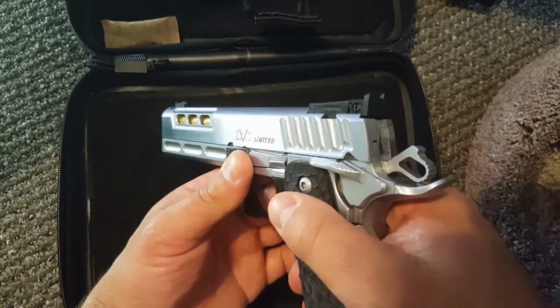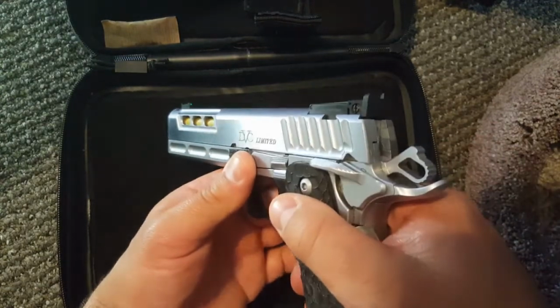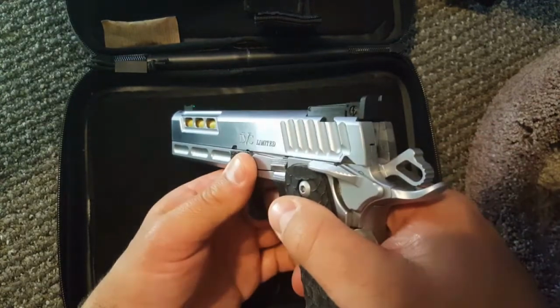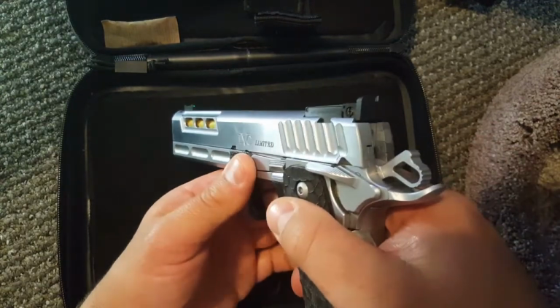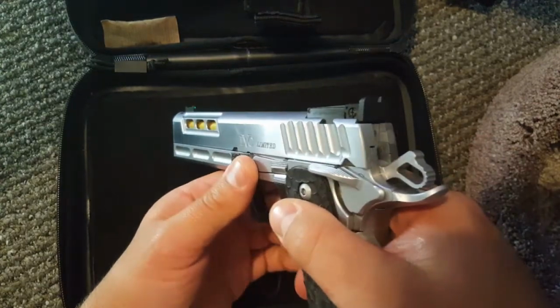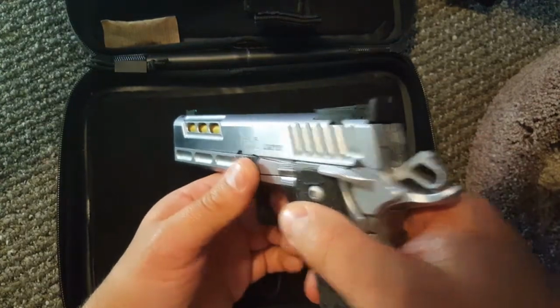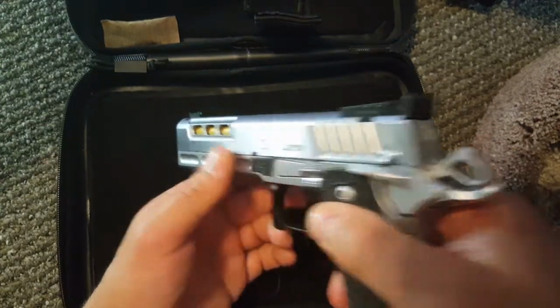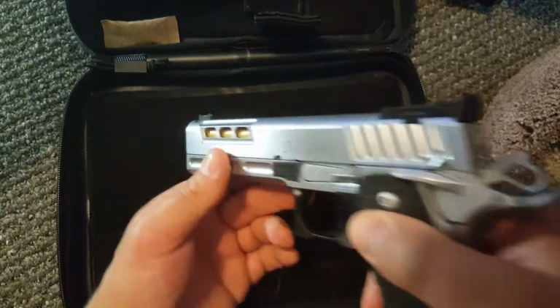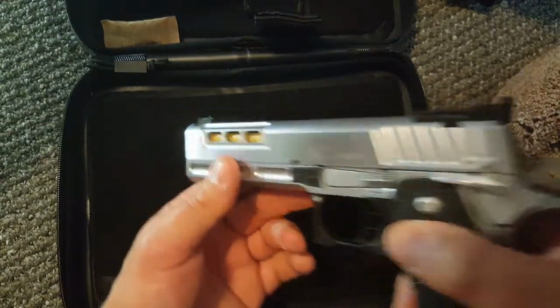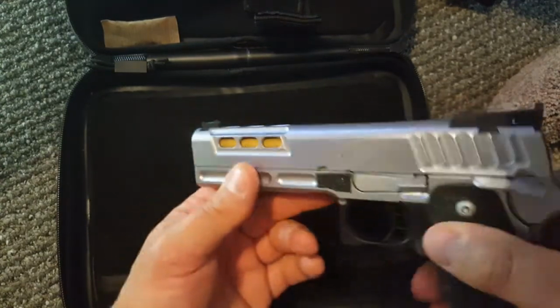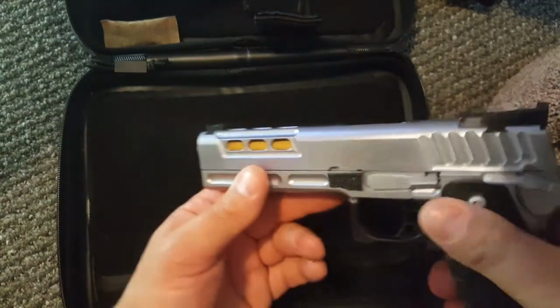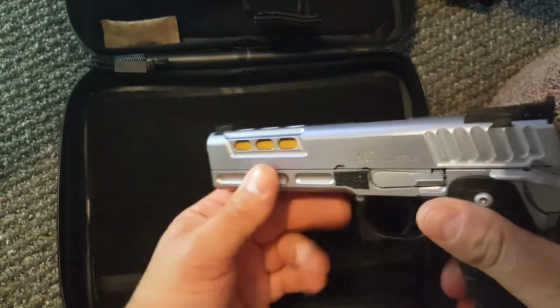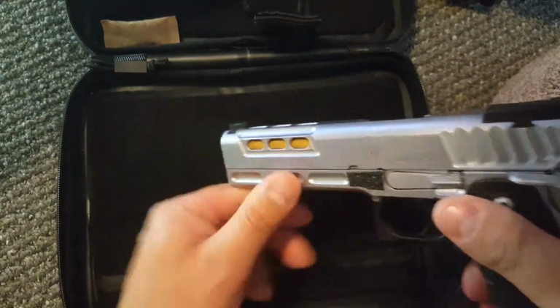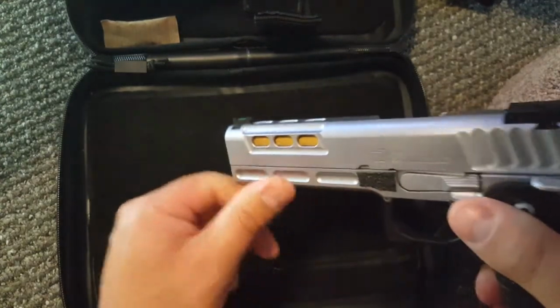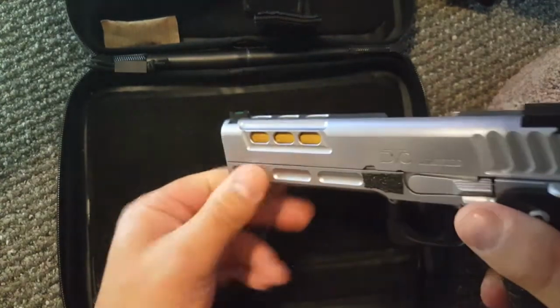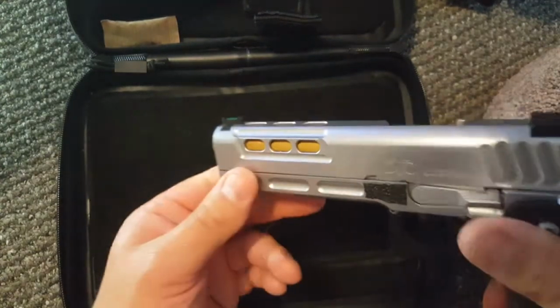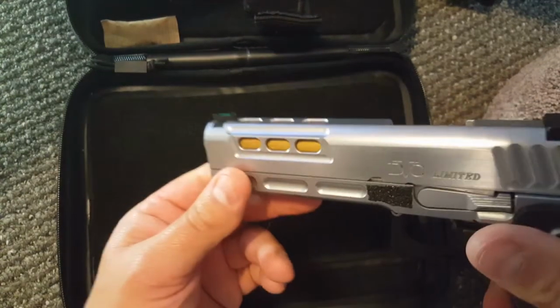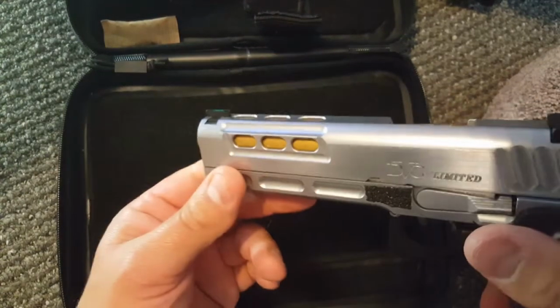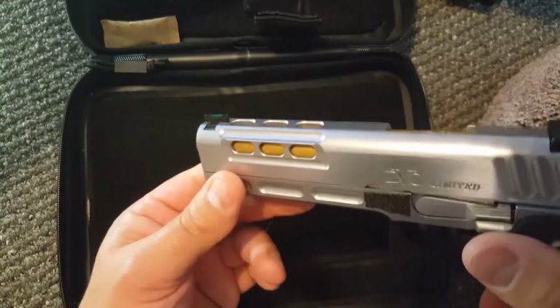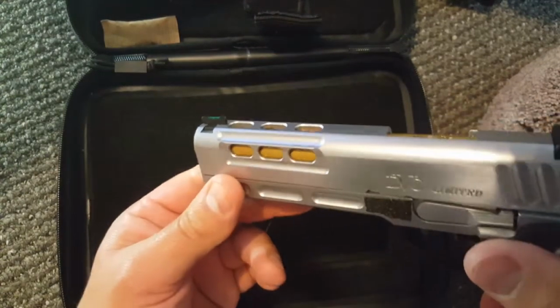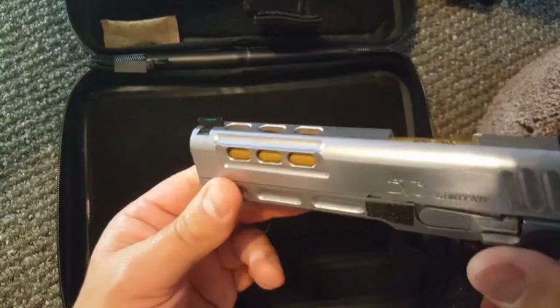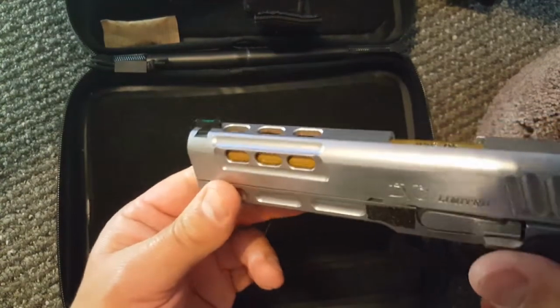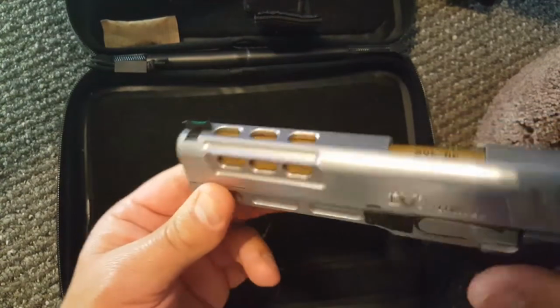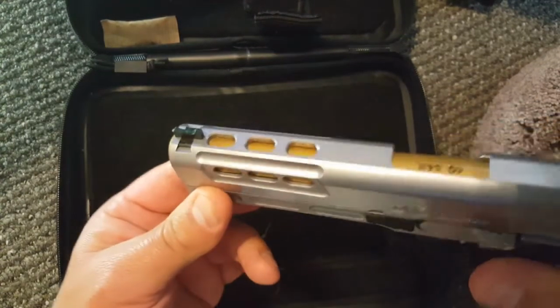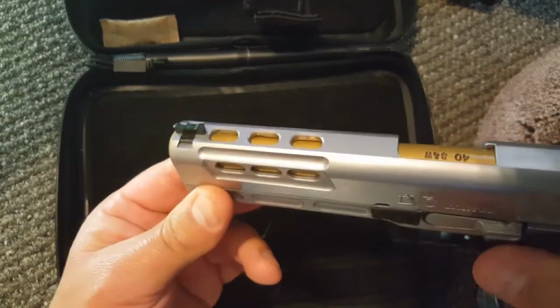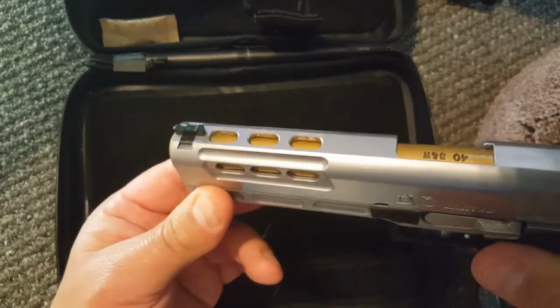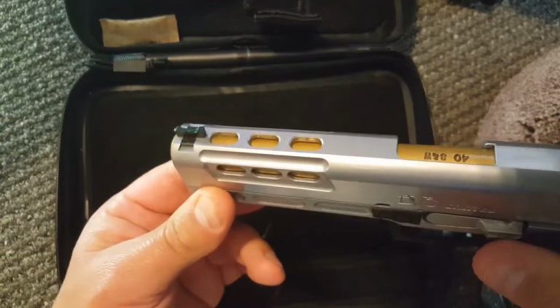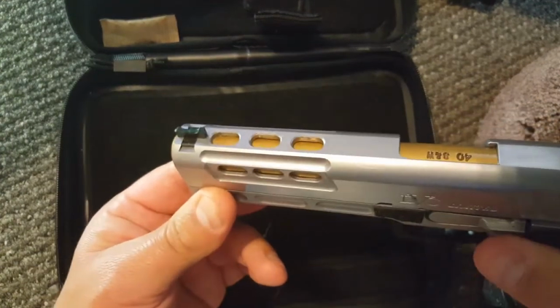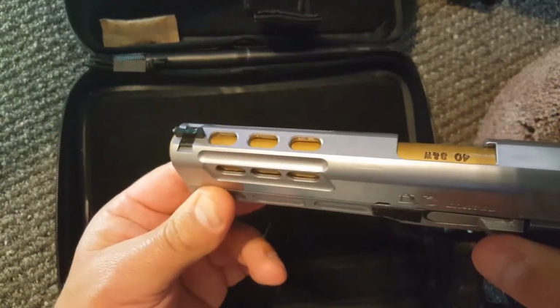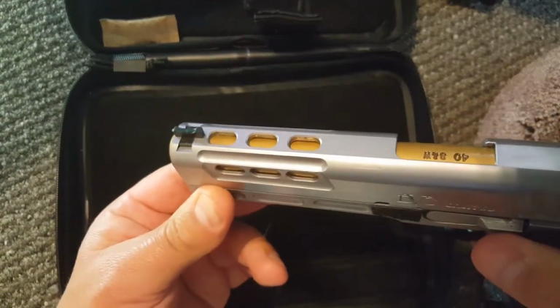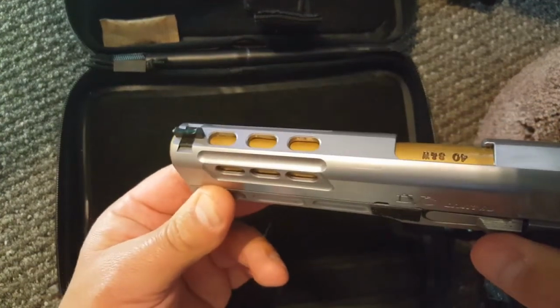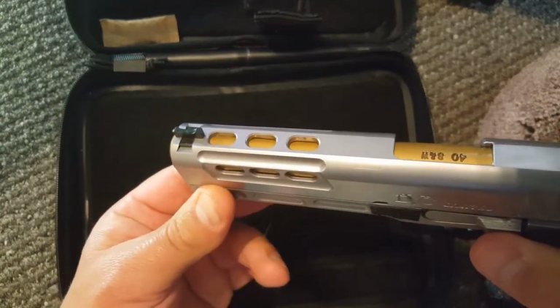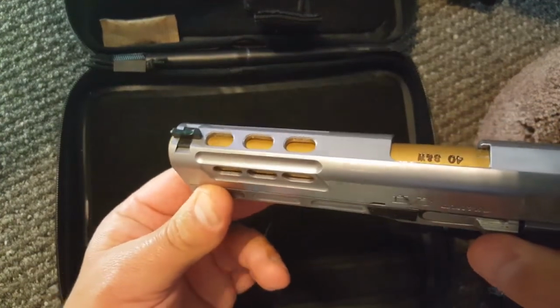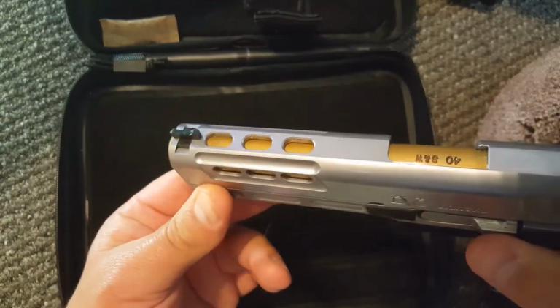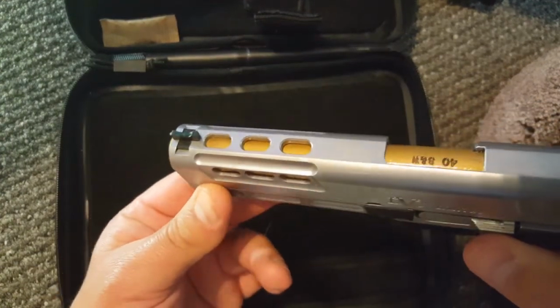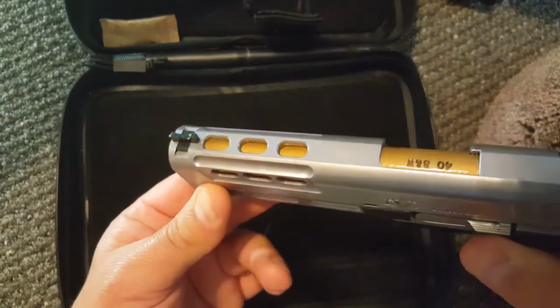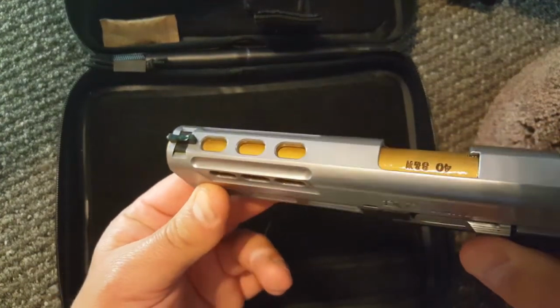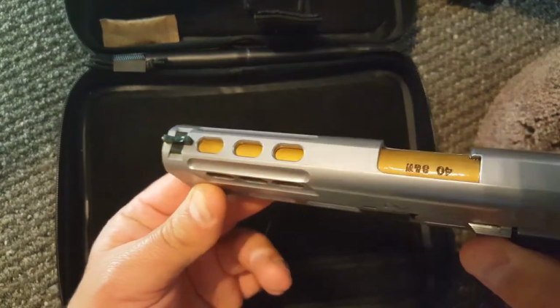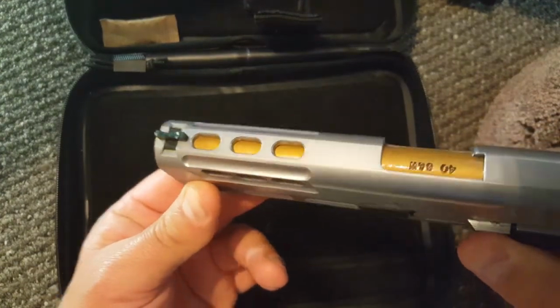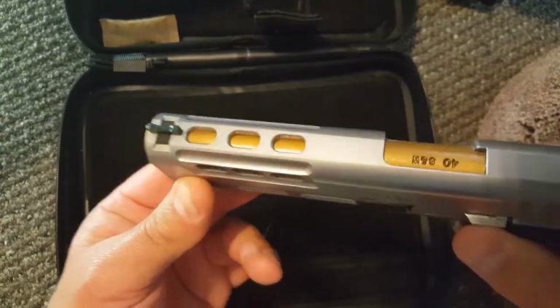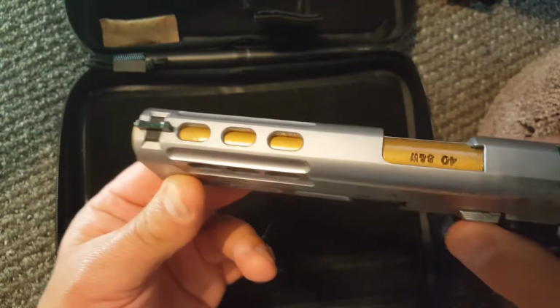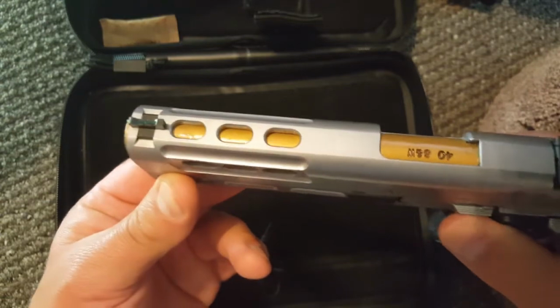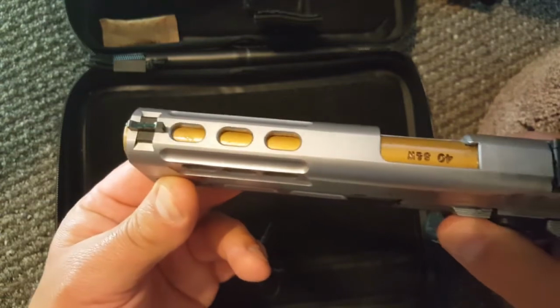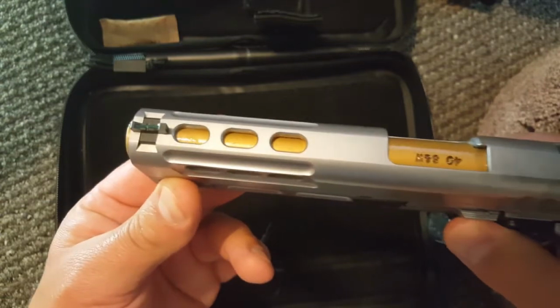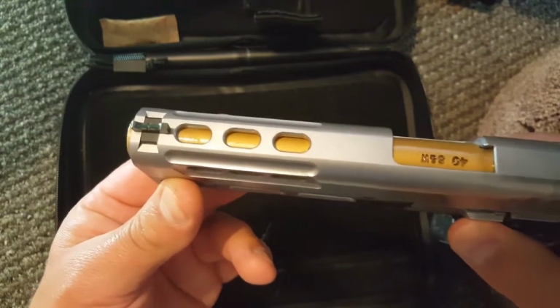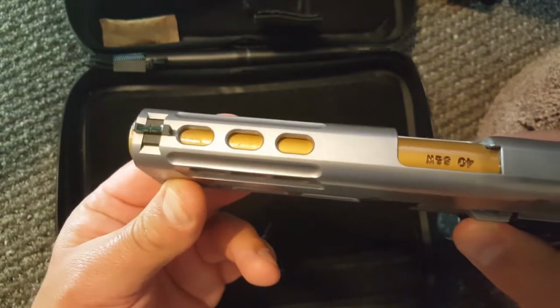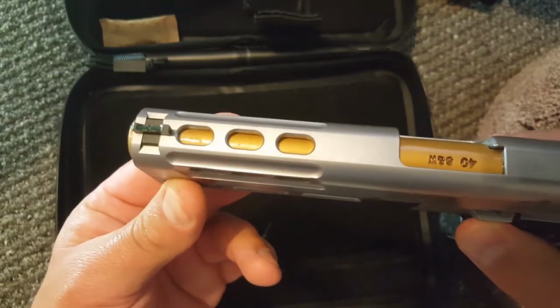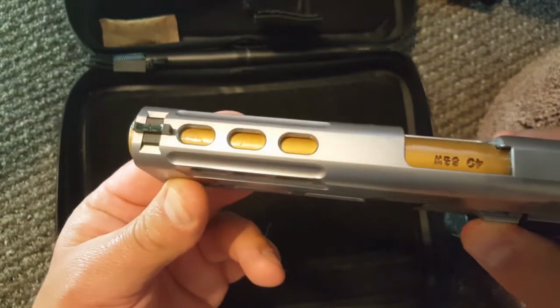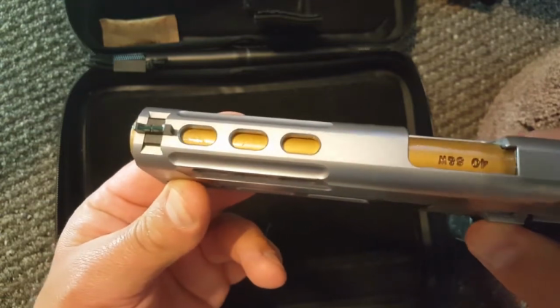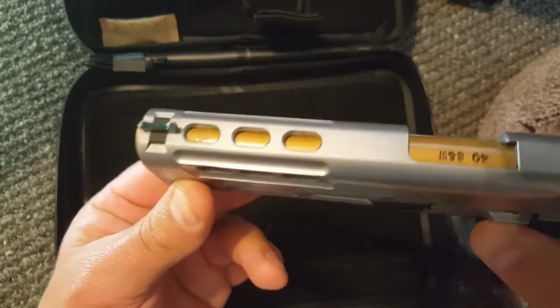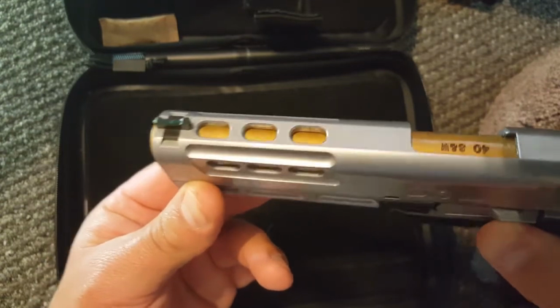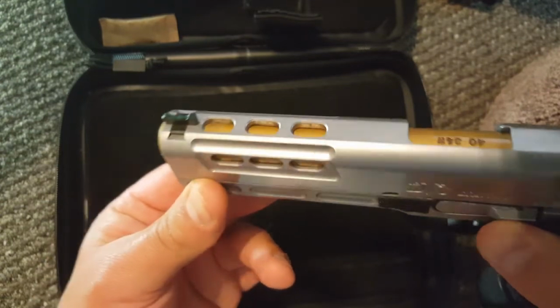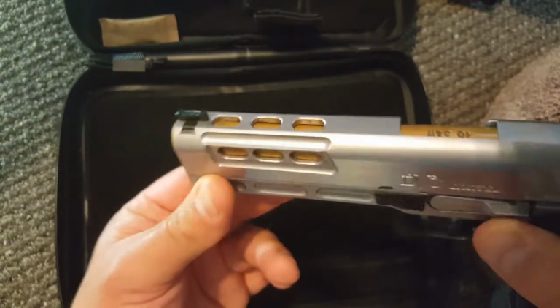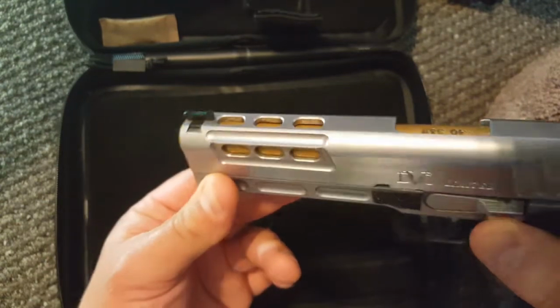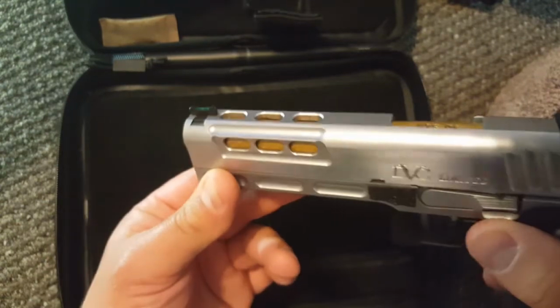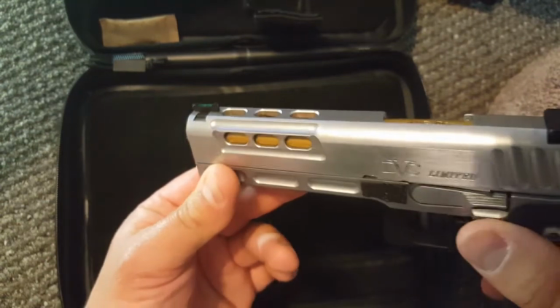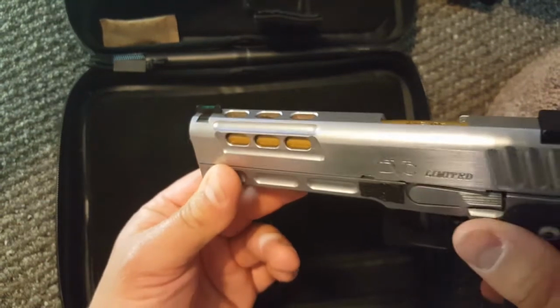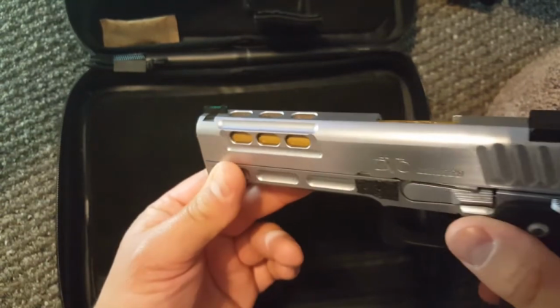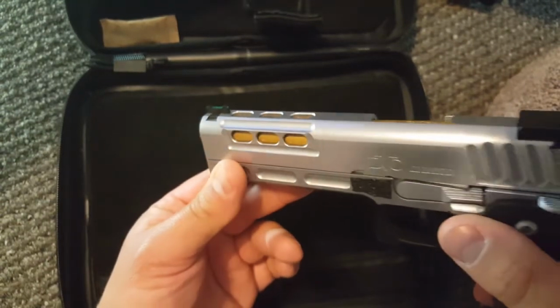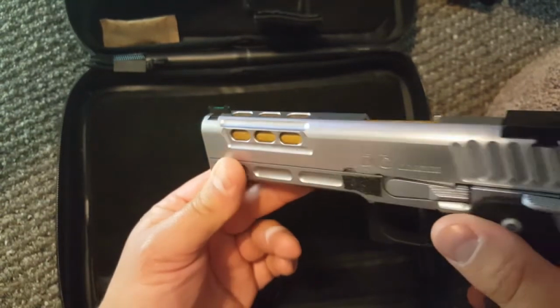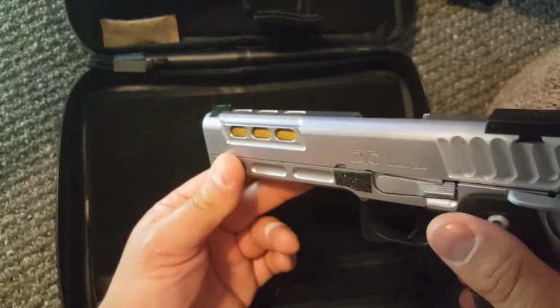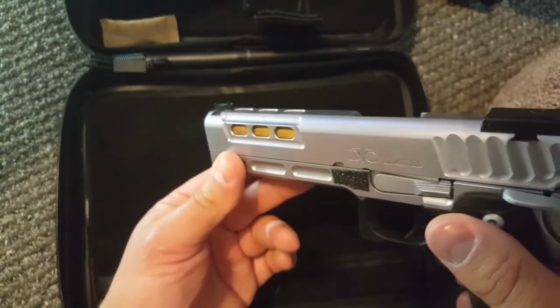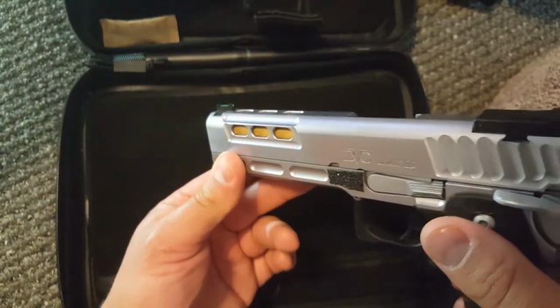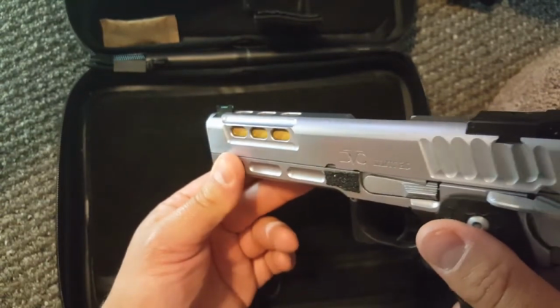It does come with a Dawson front fiber optic sight — you can see I prefer green.